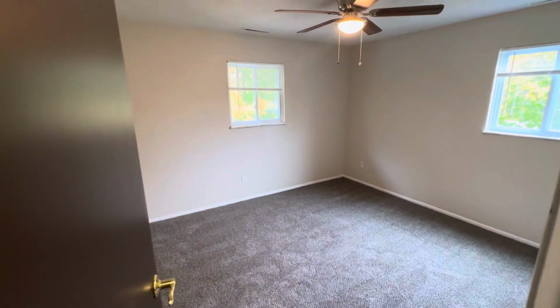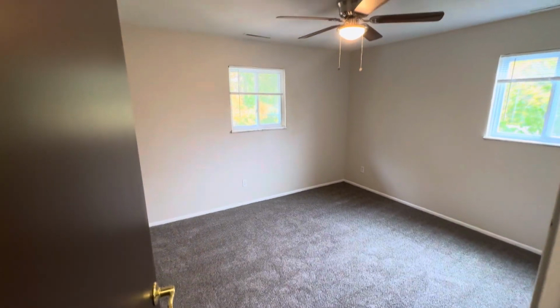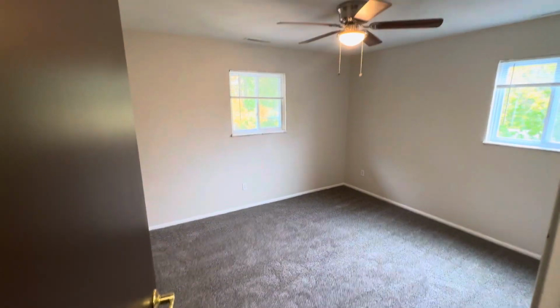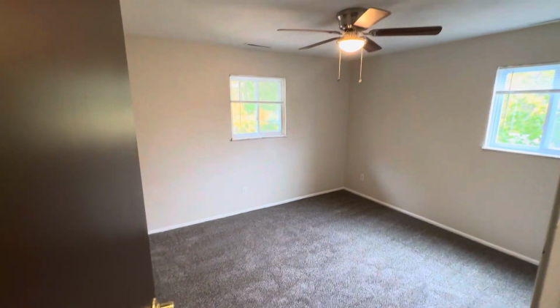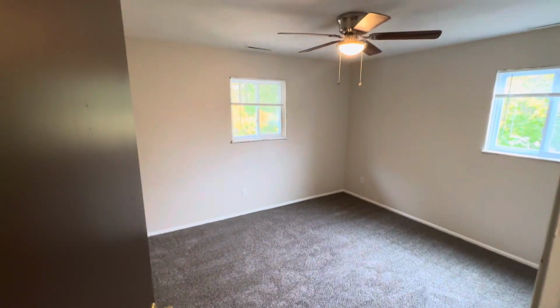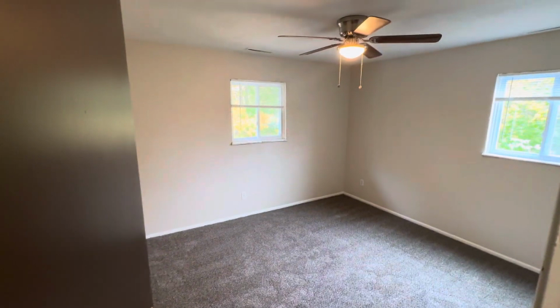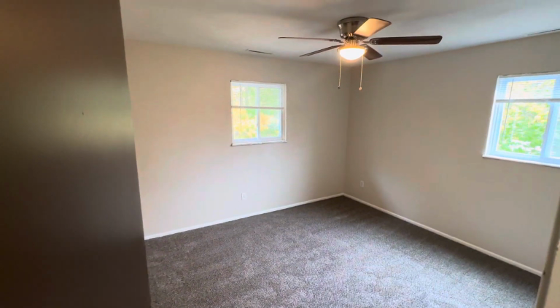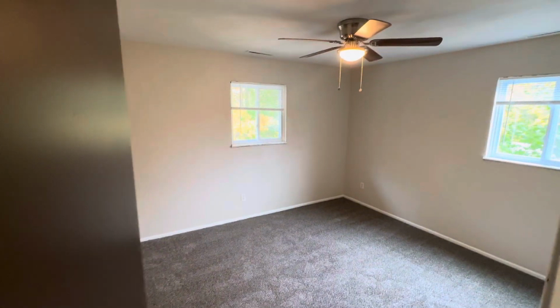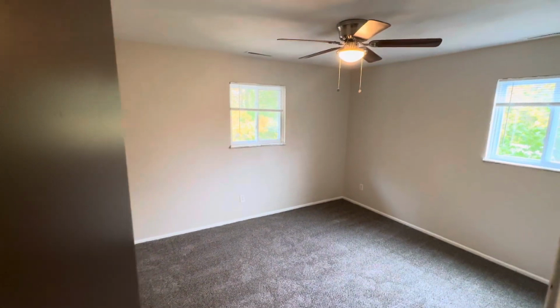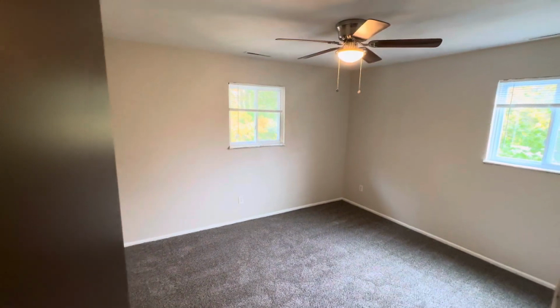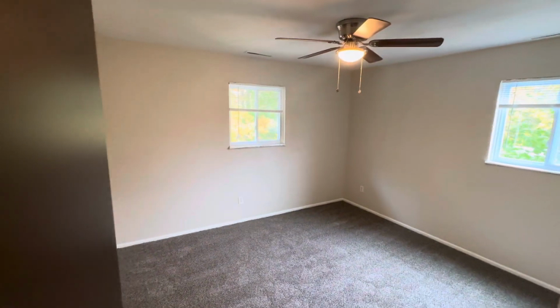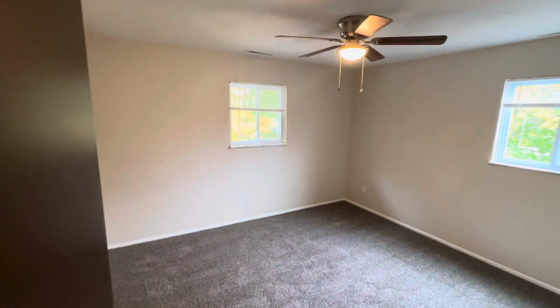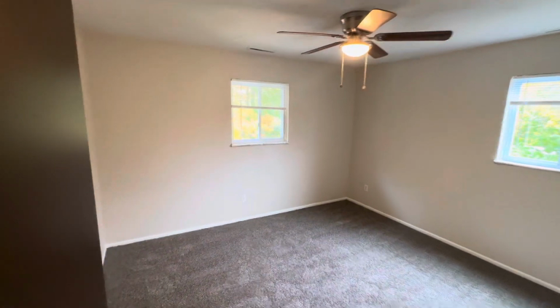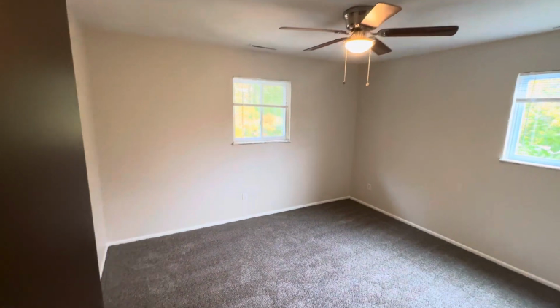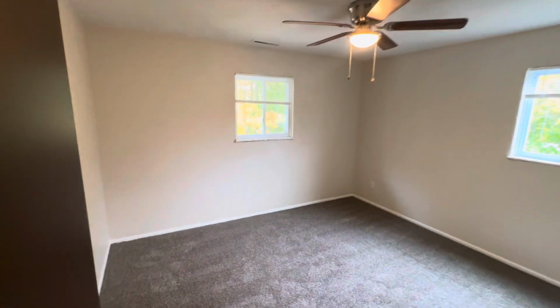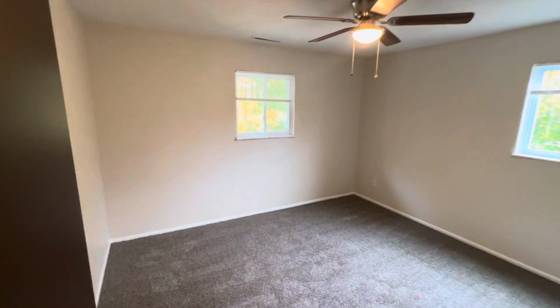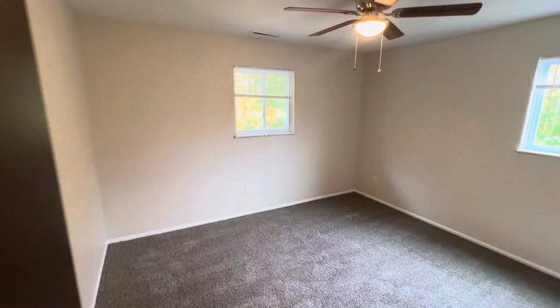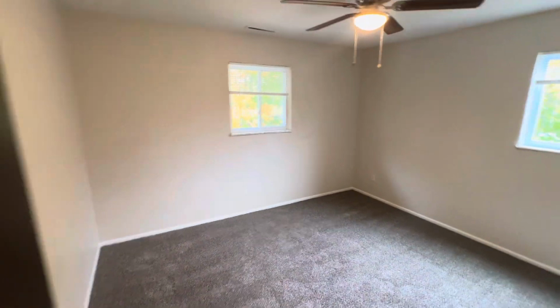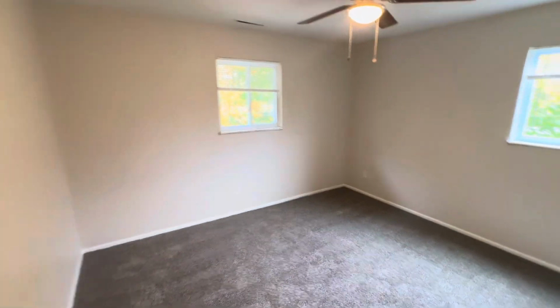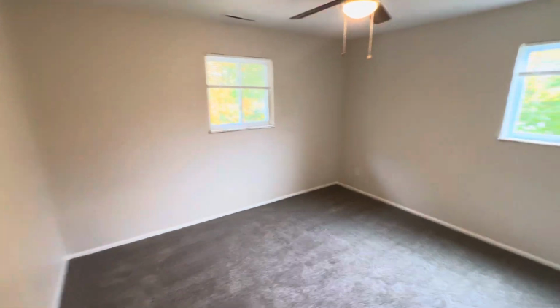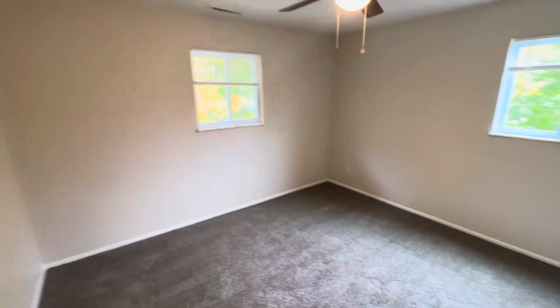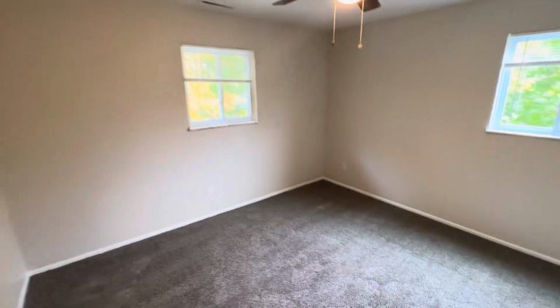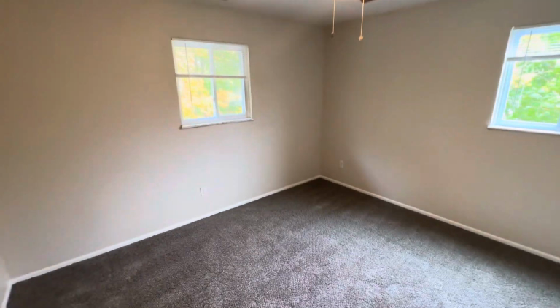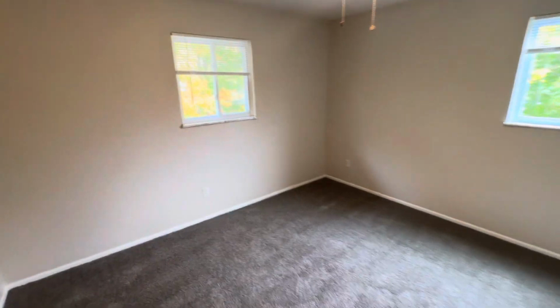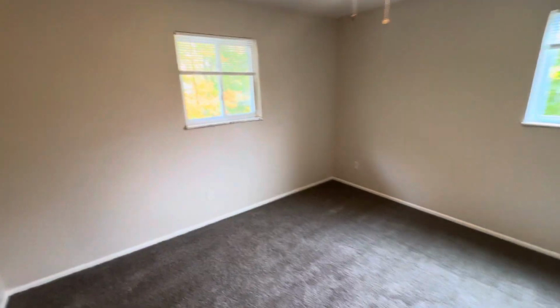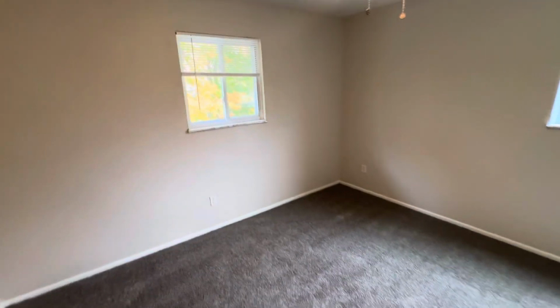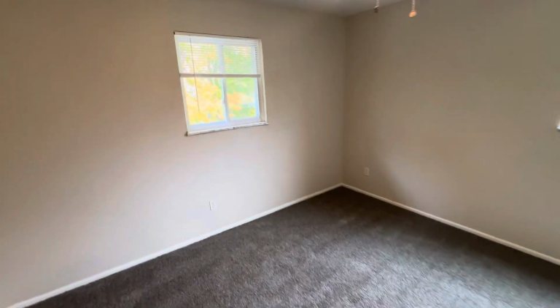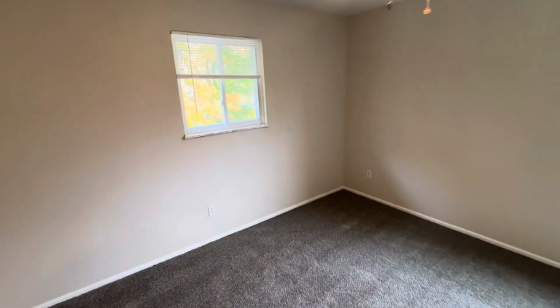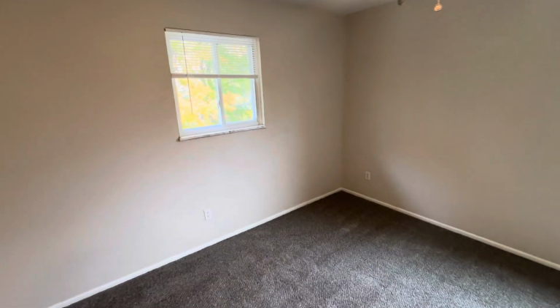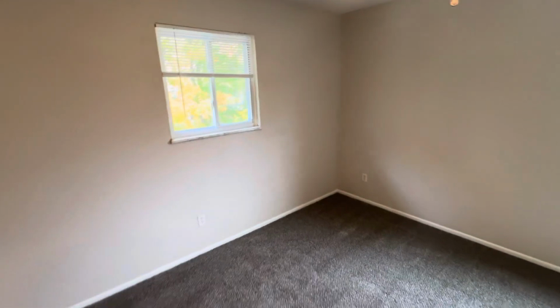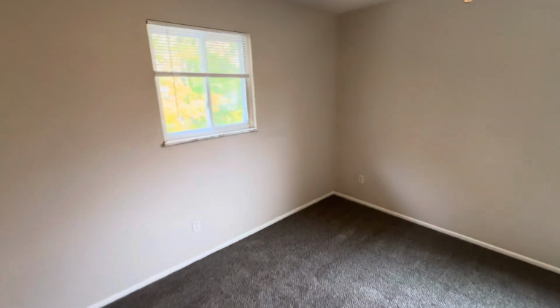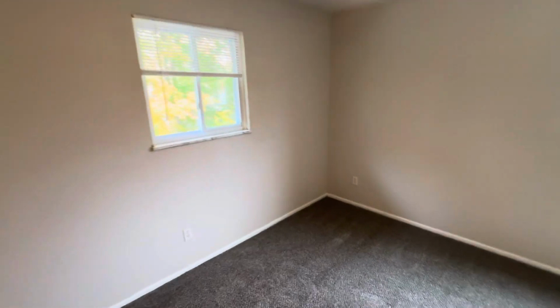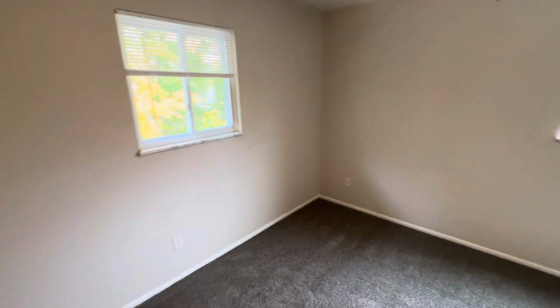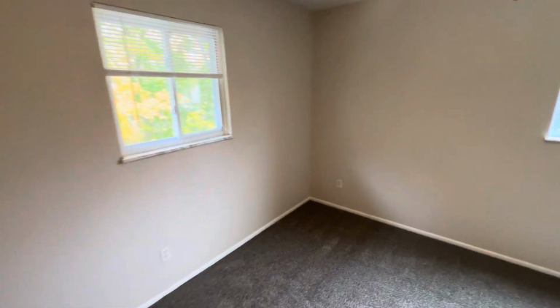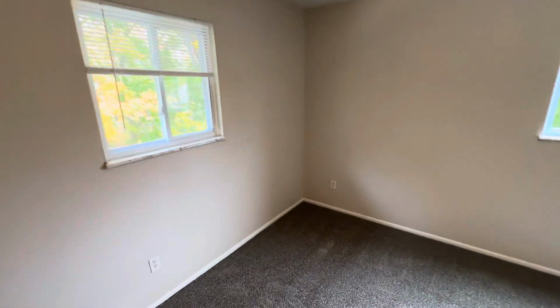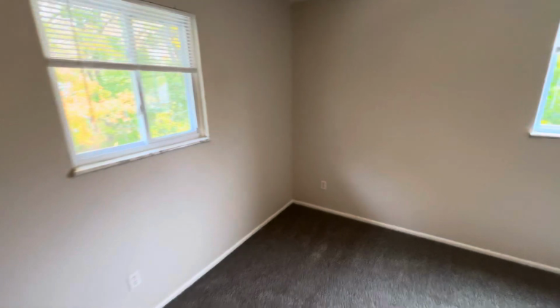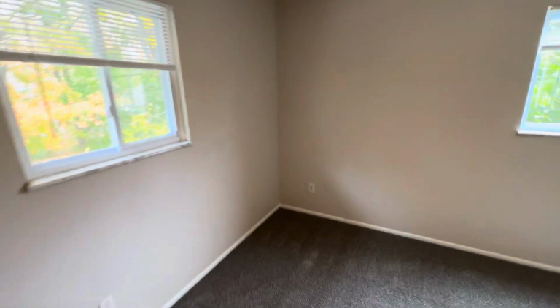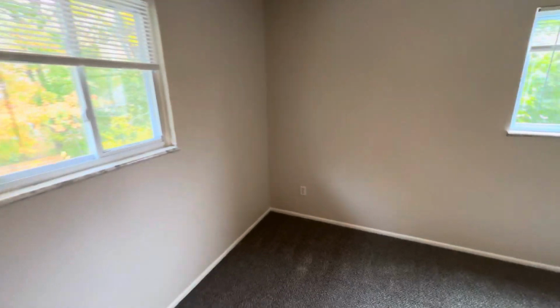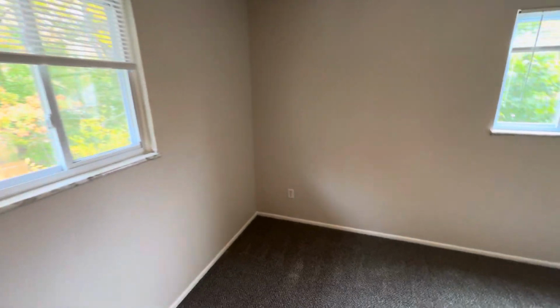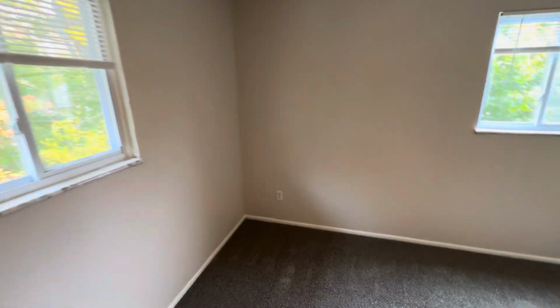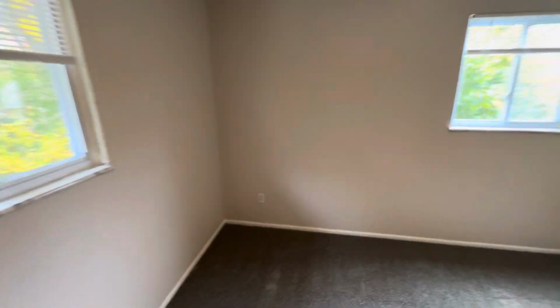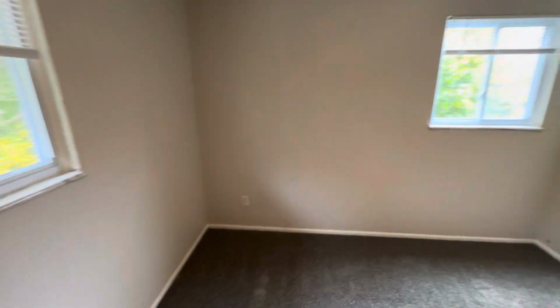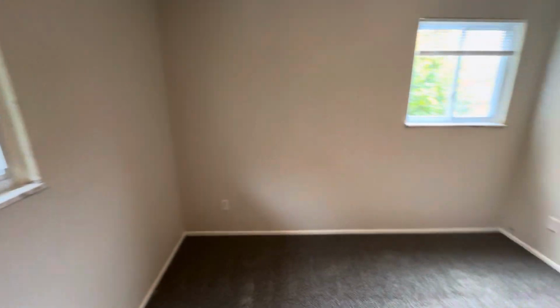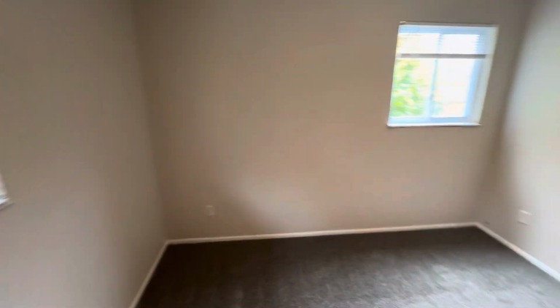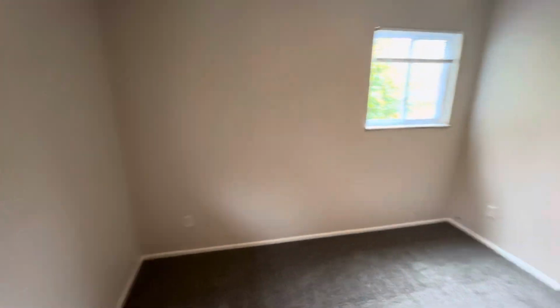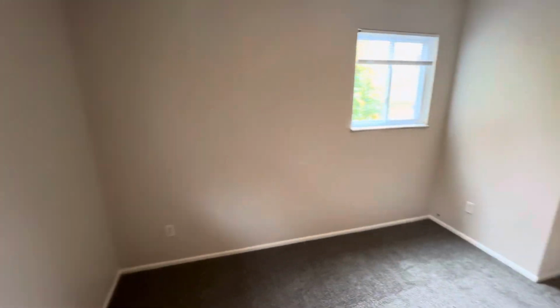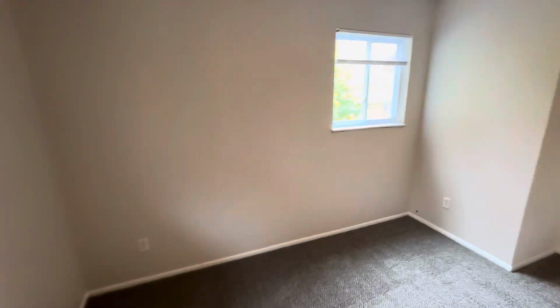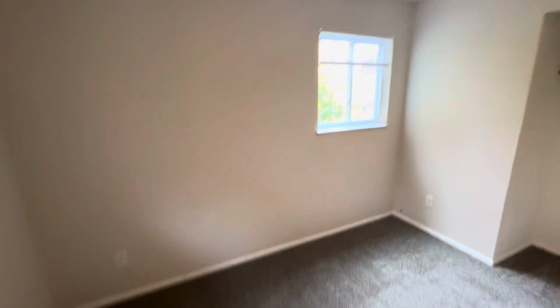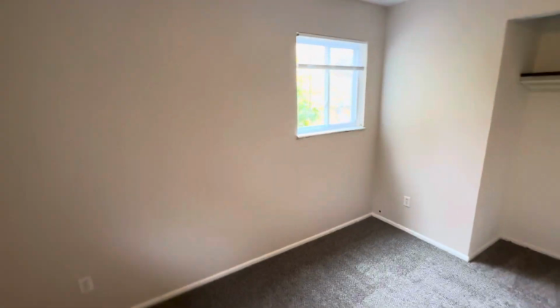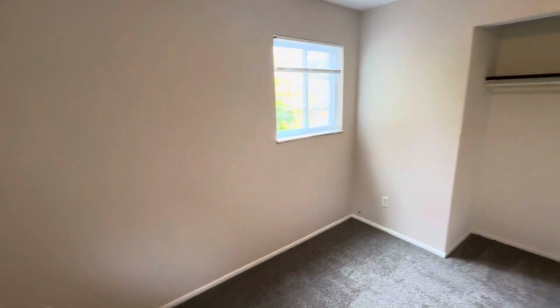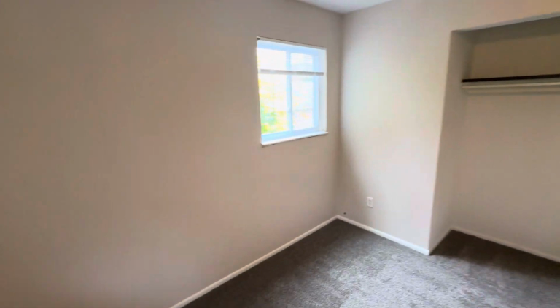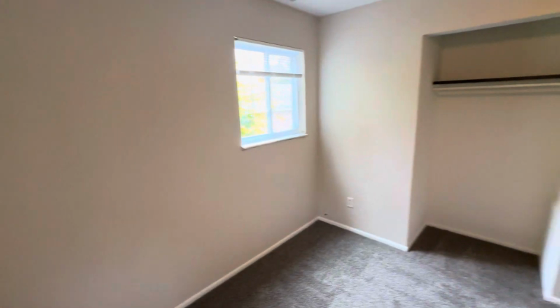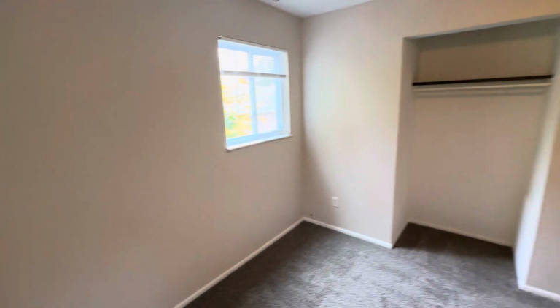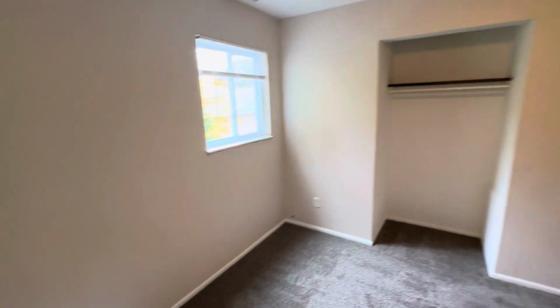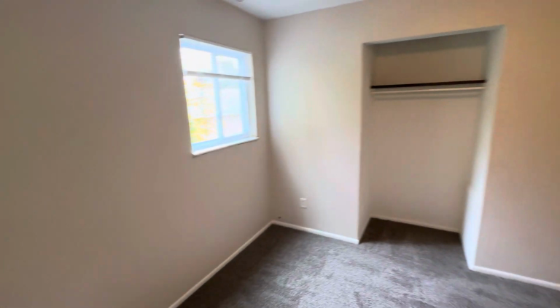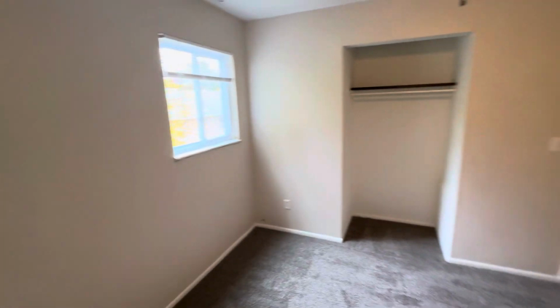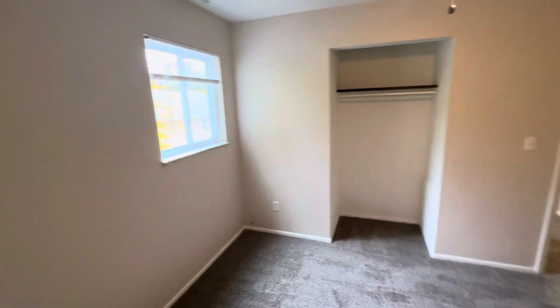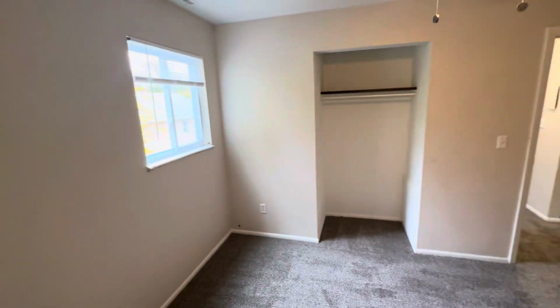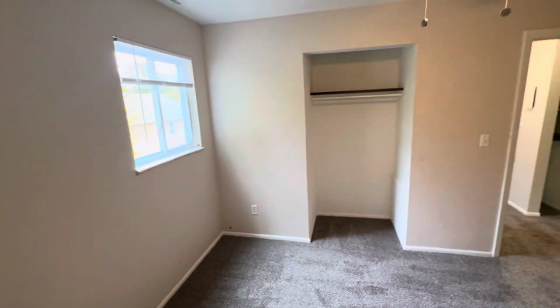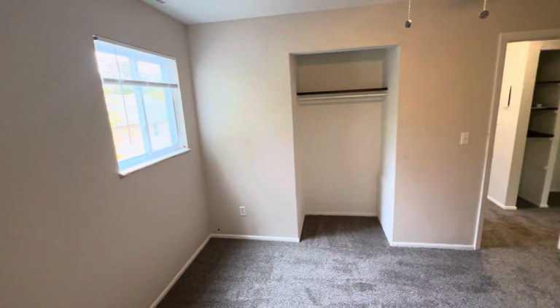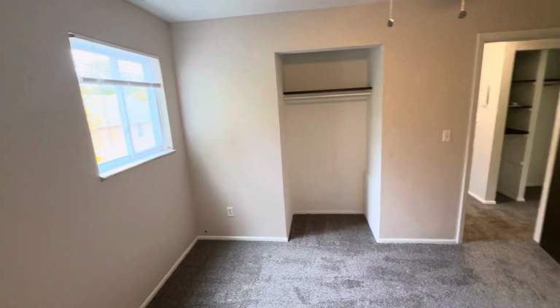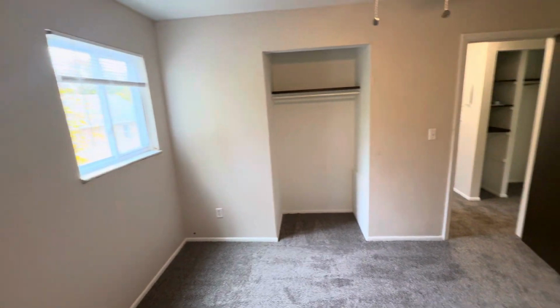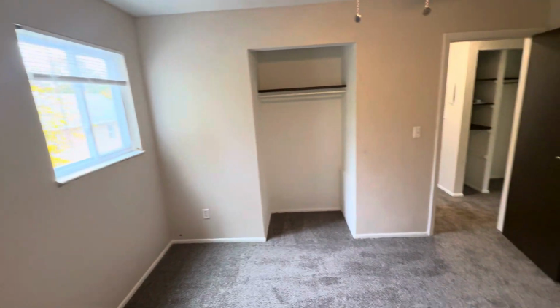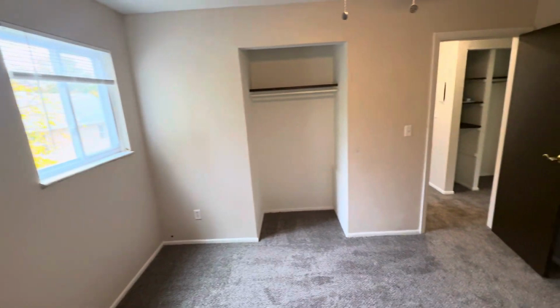Bedroom. Got ceiling fans. Got a closet.